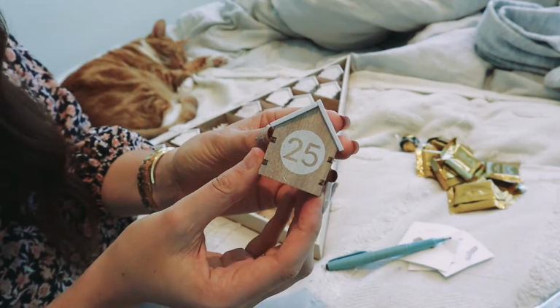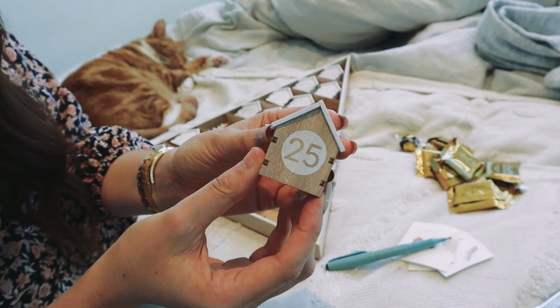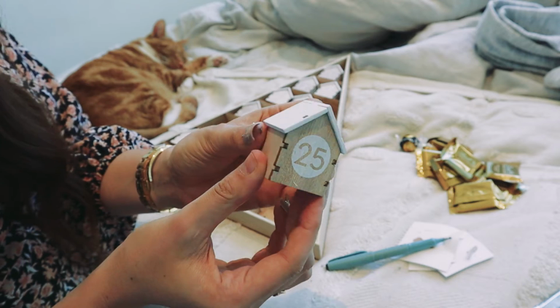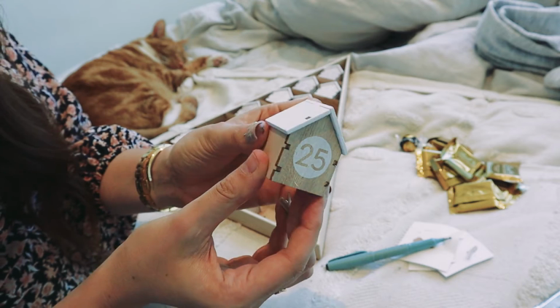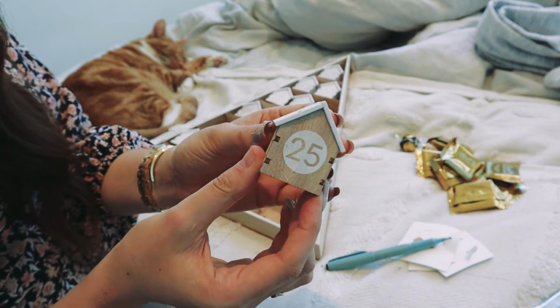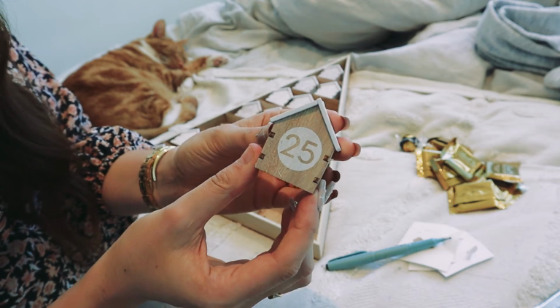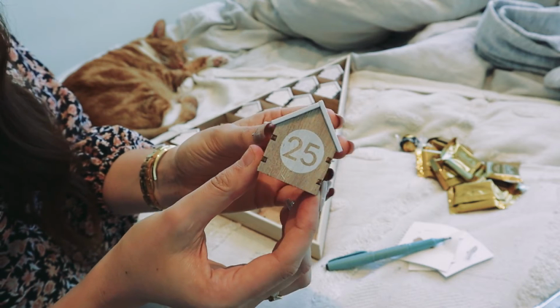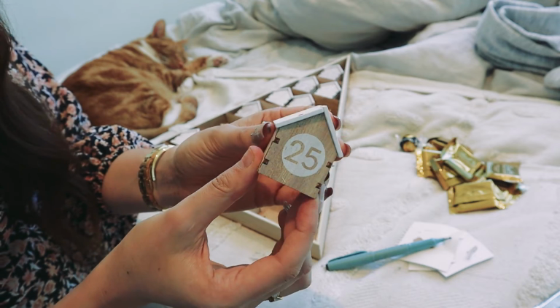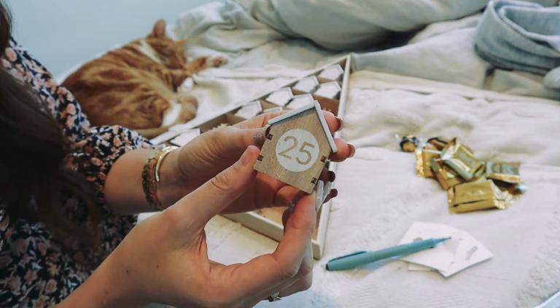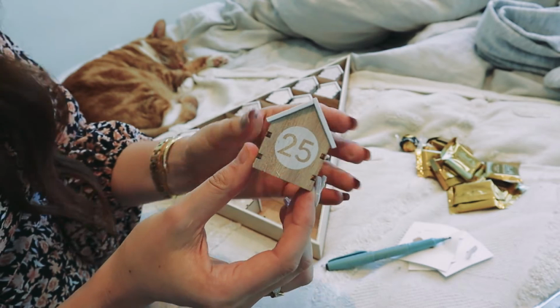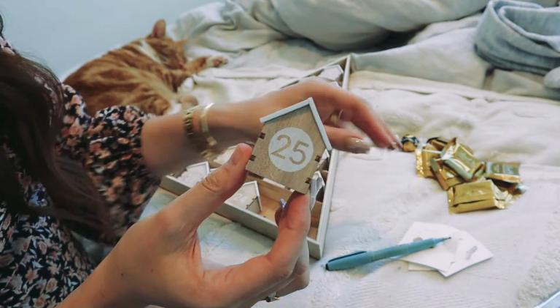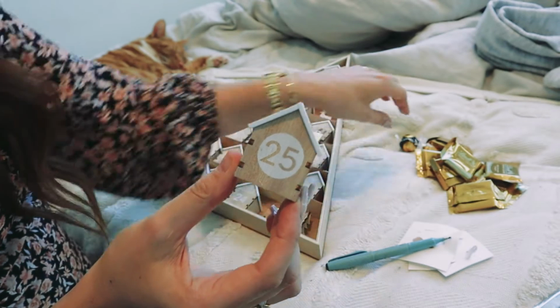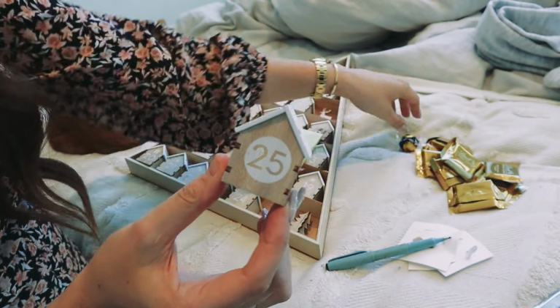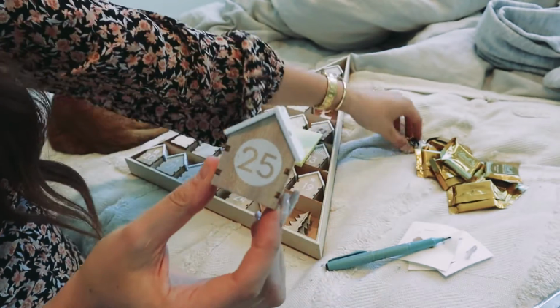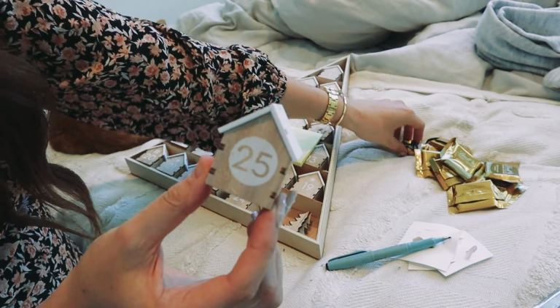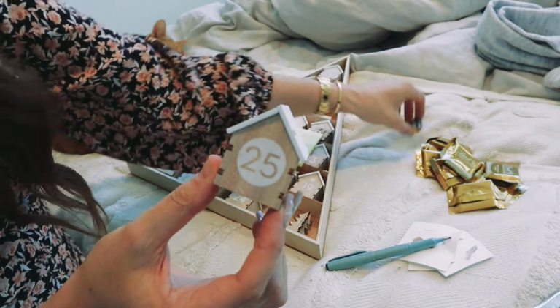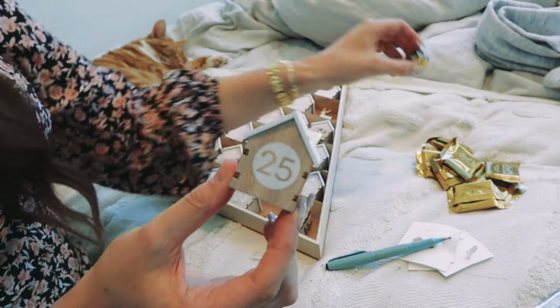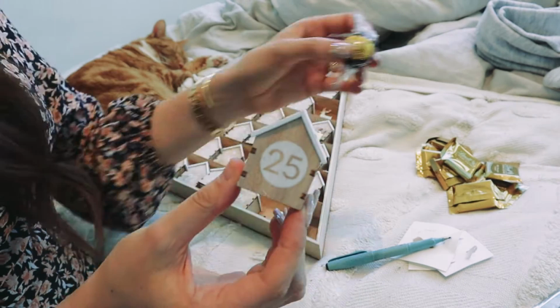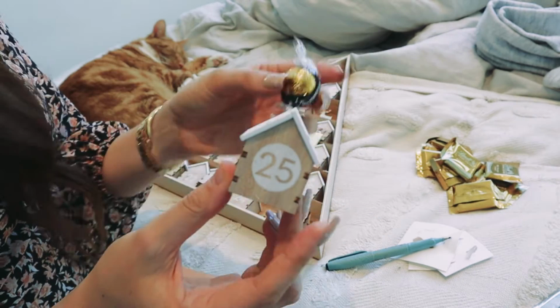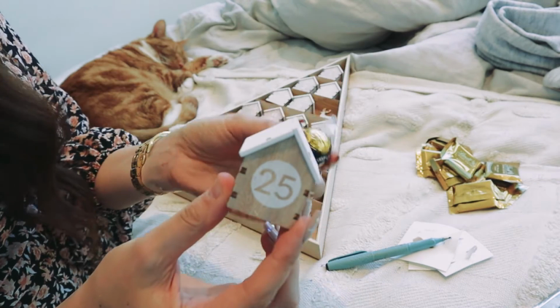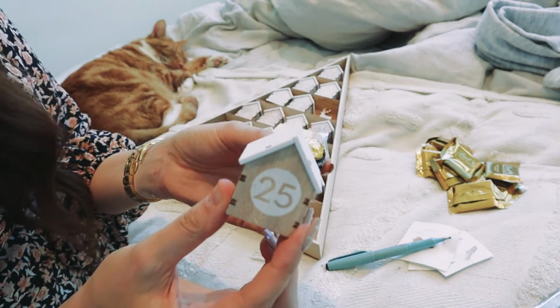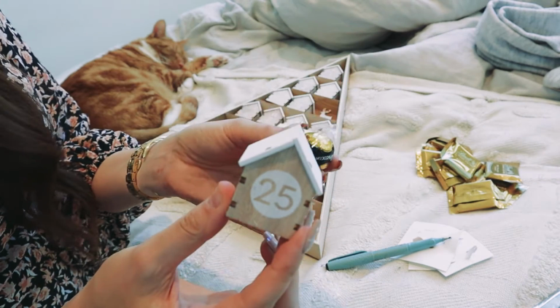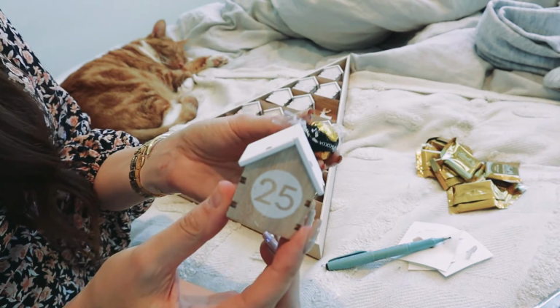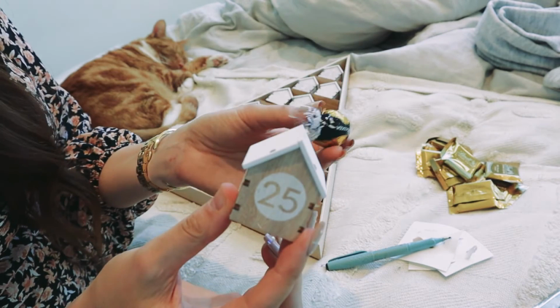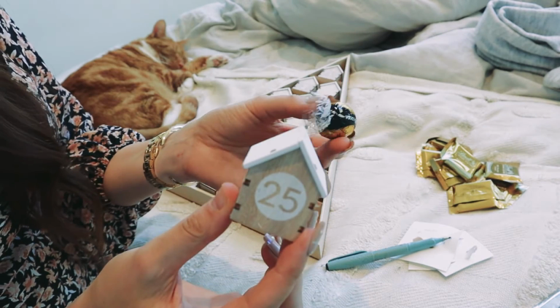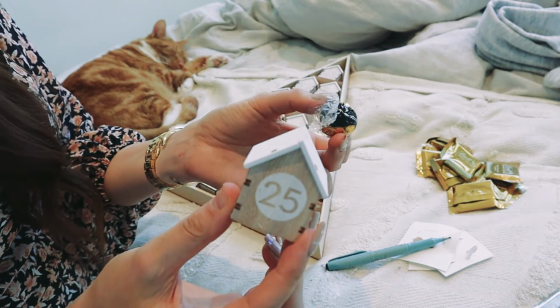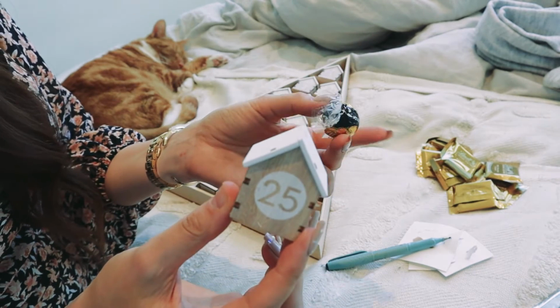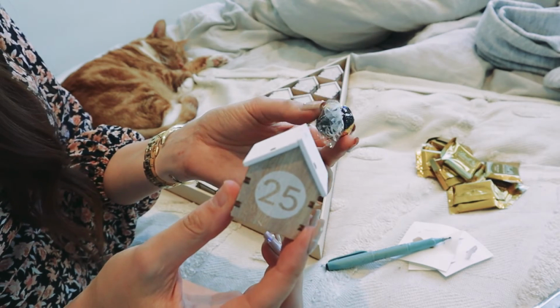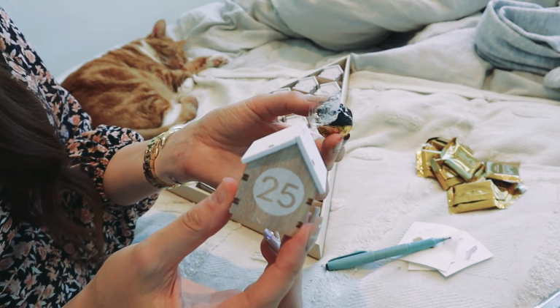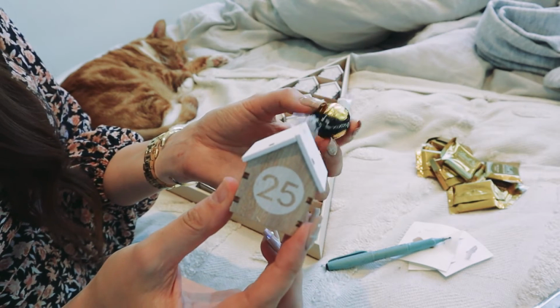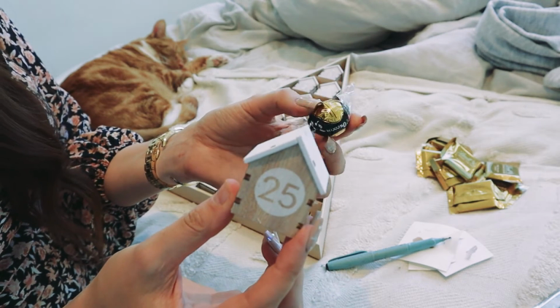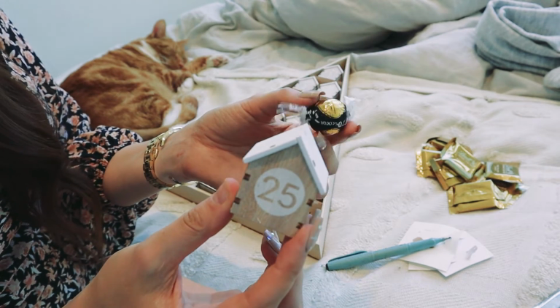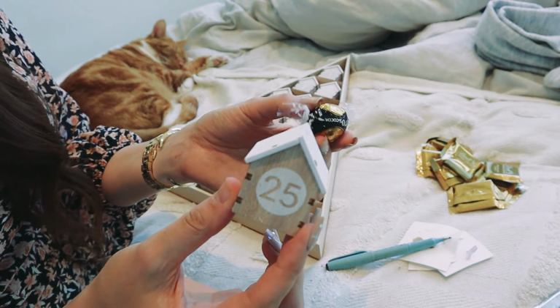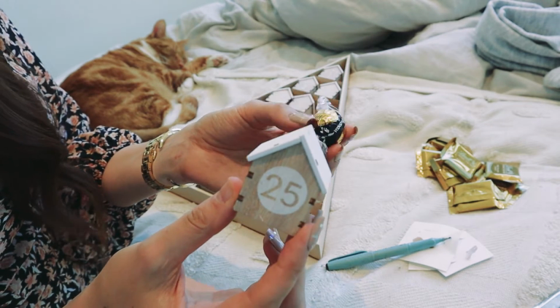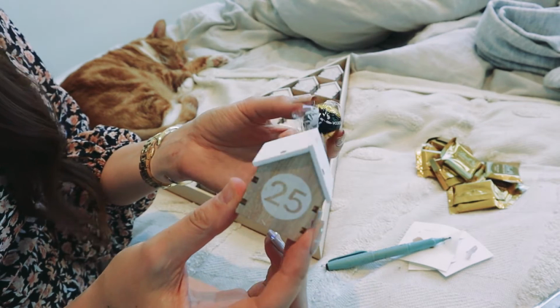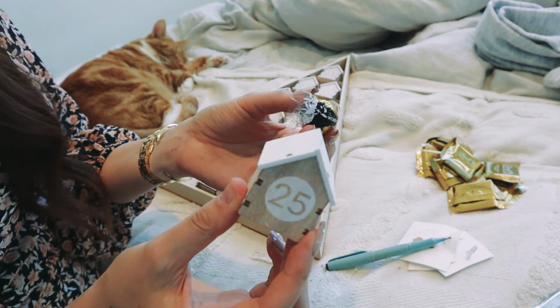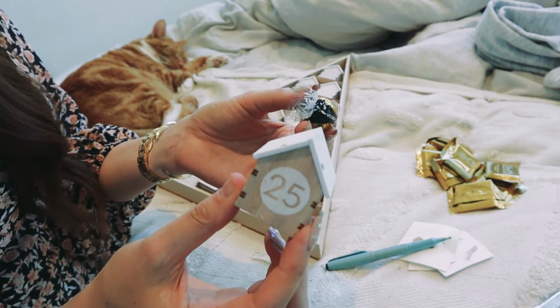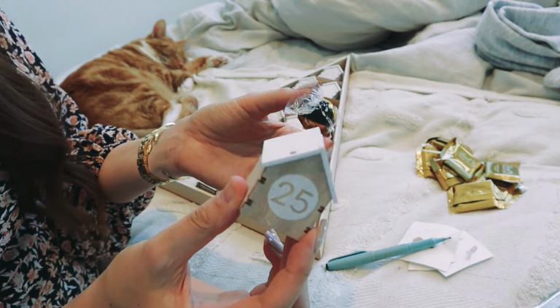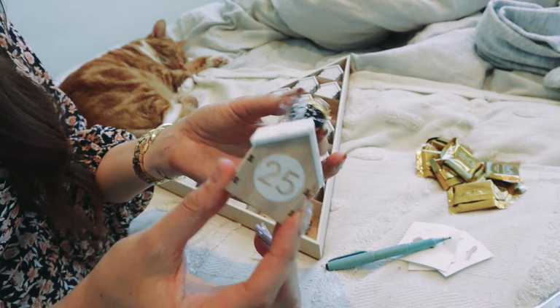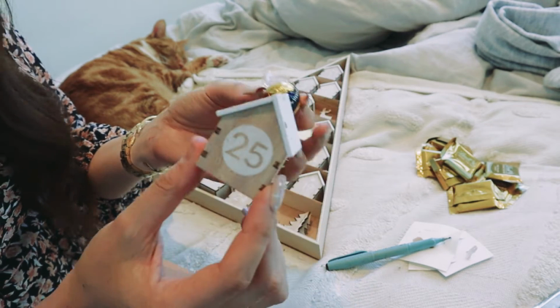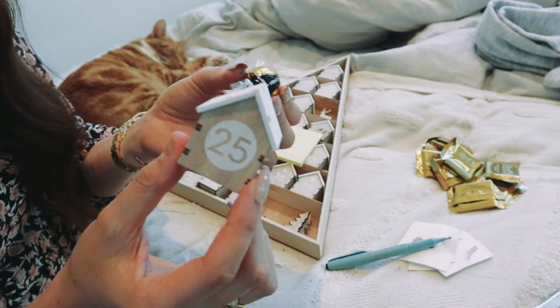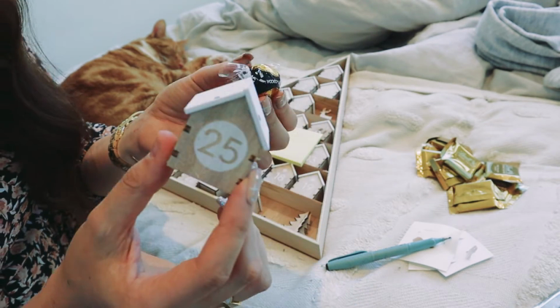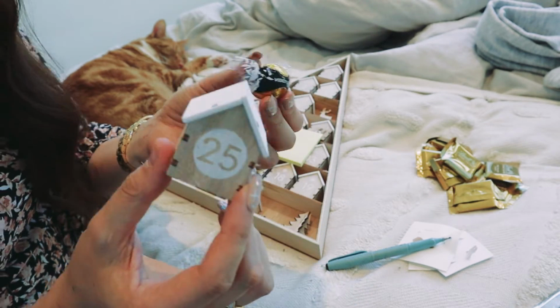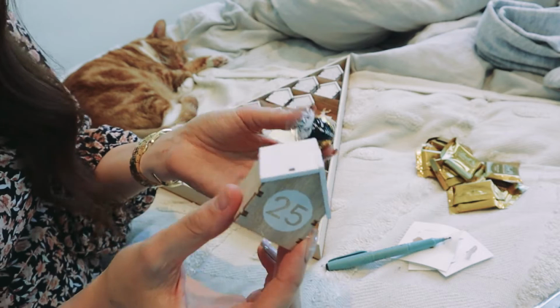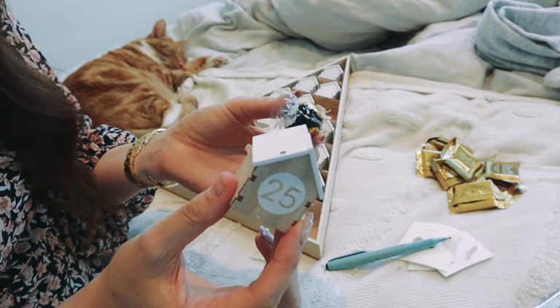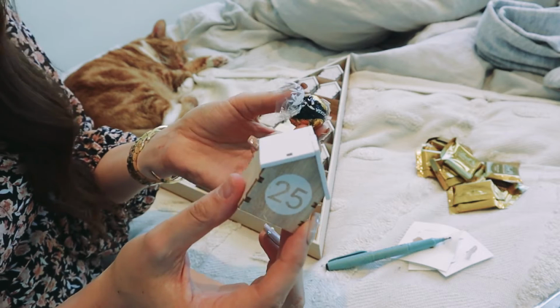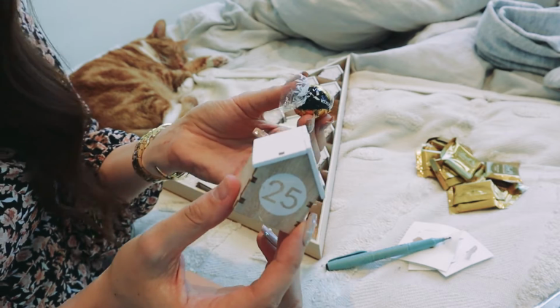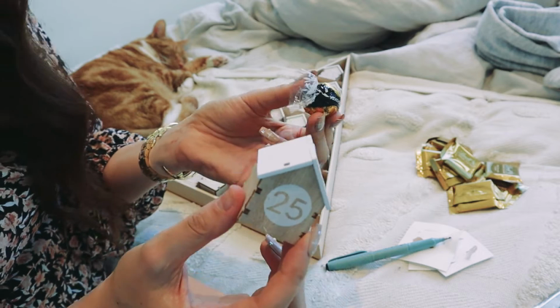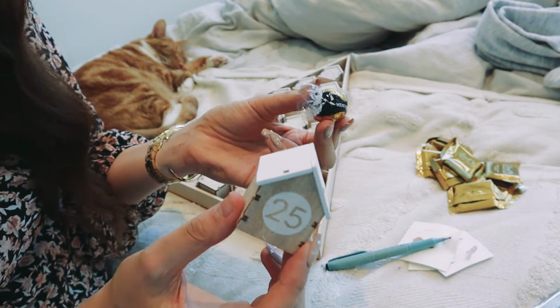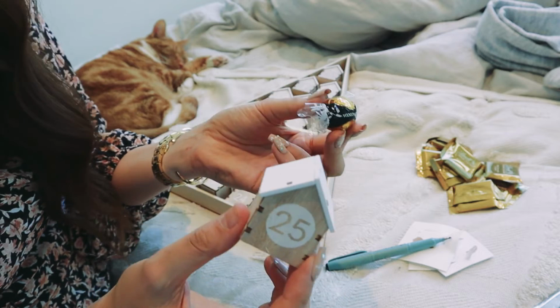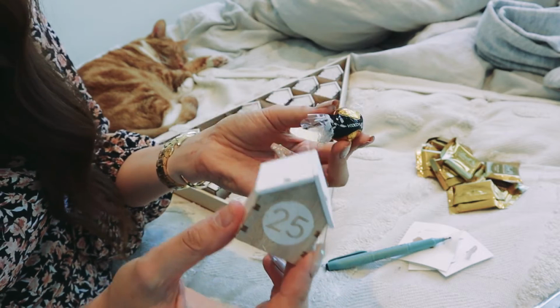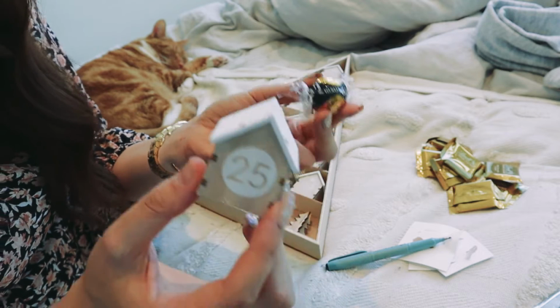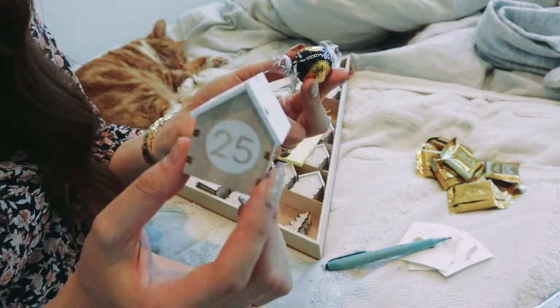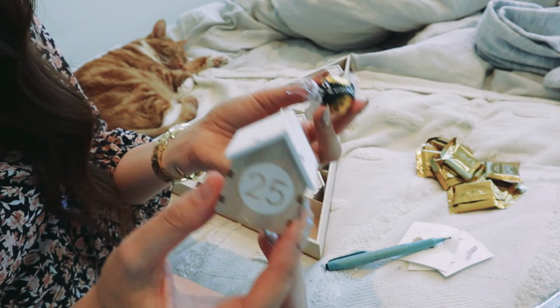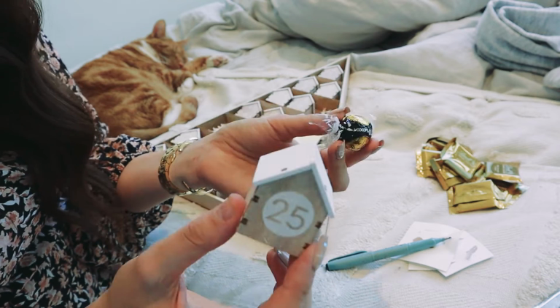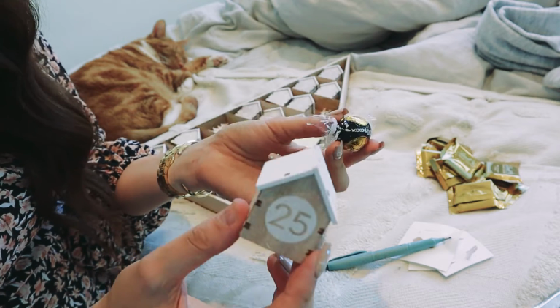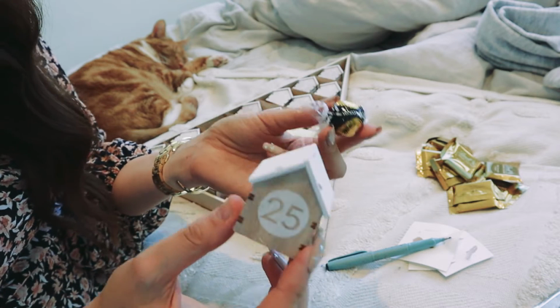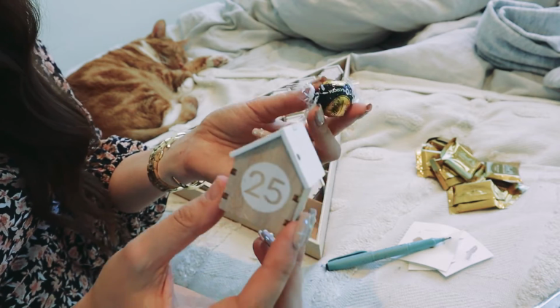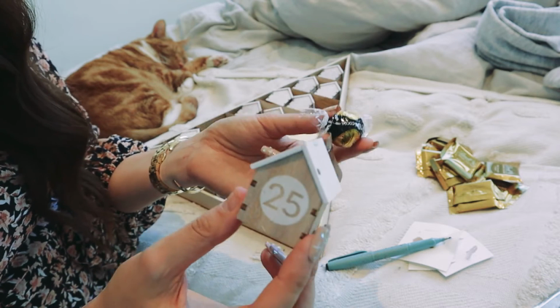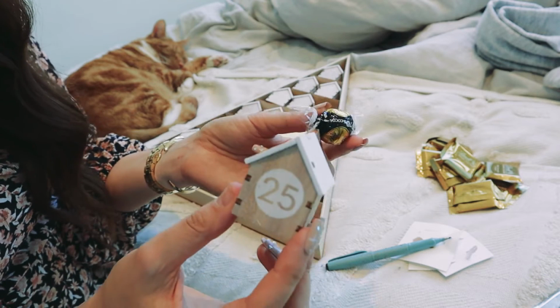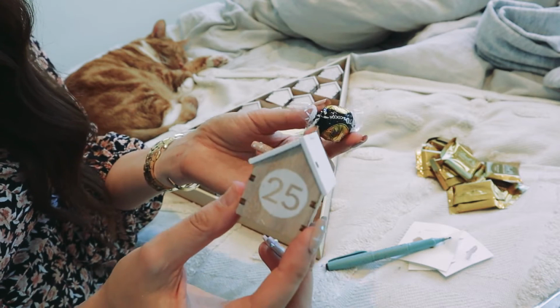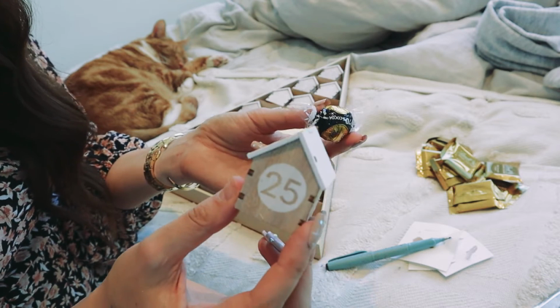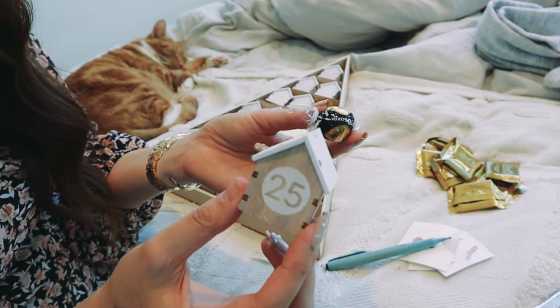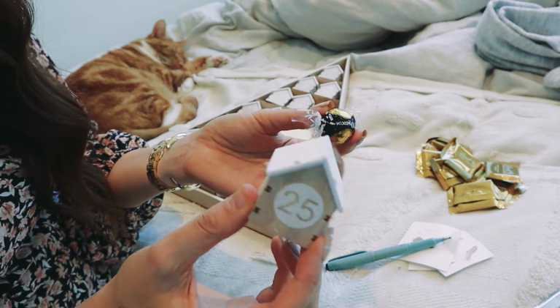For the final Christmas day, I'm going to put in the last chocolate I have because who doesn't want to wake up and have chocolate on Christmas day?